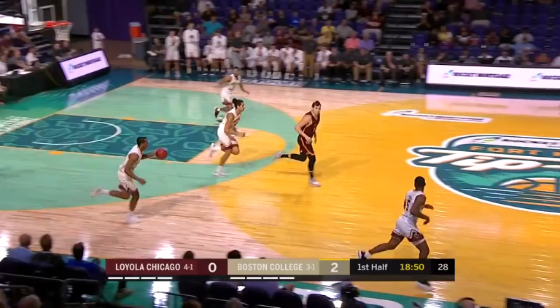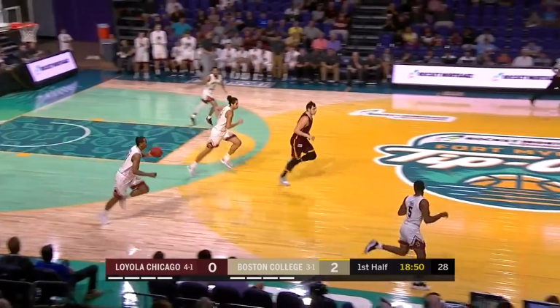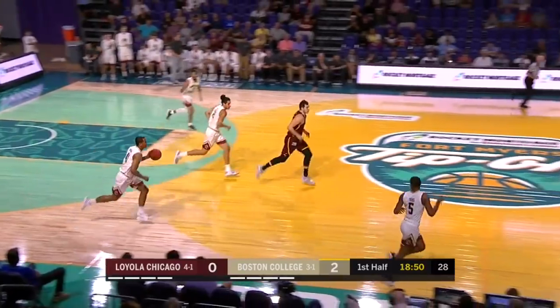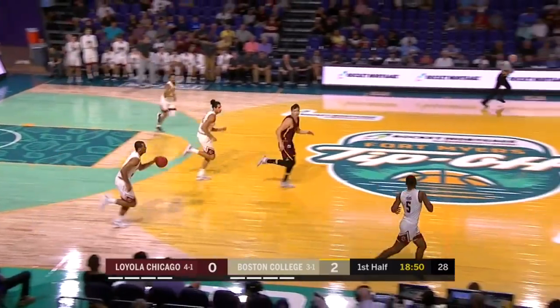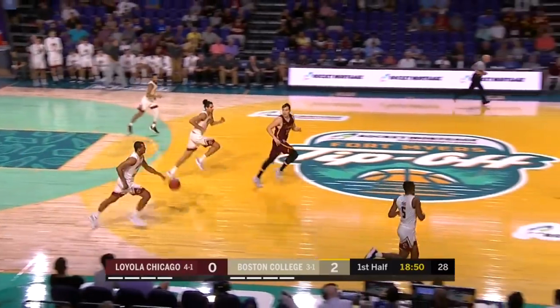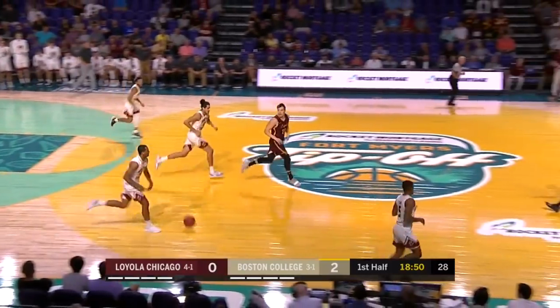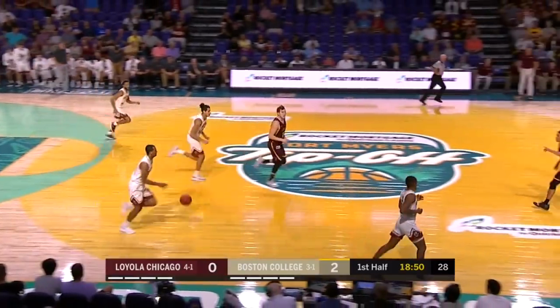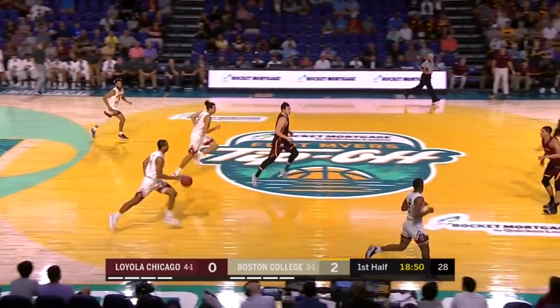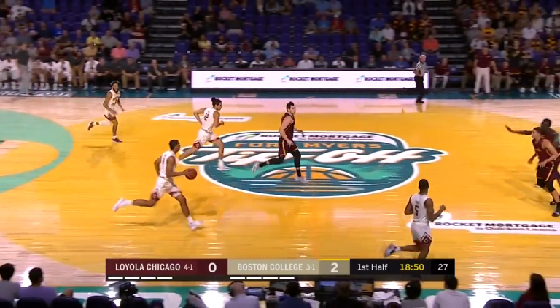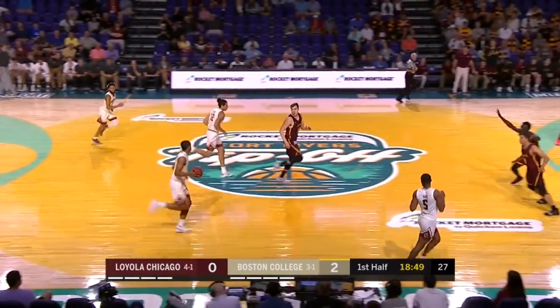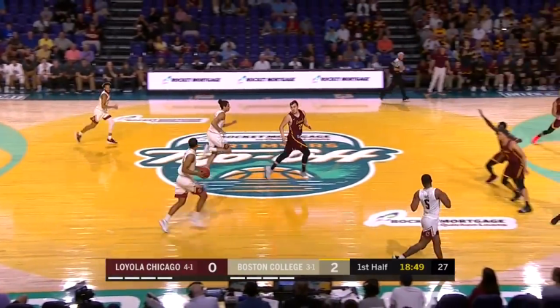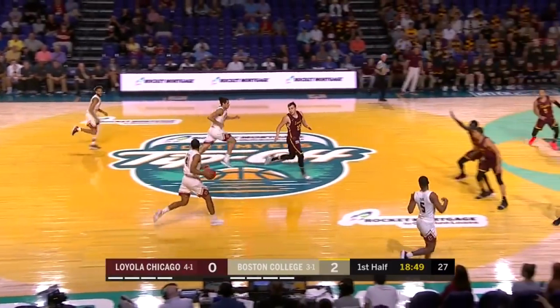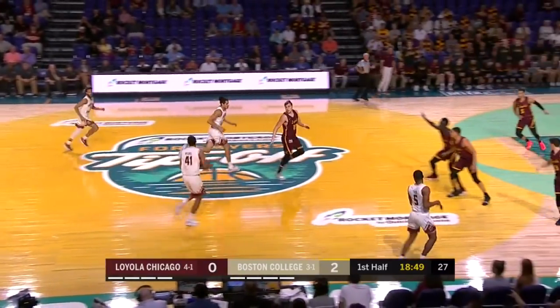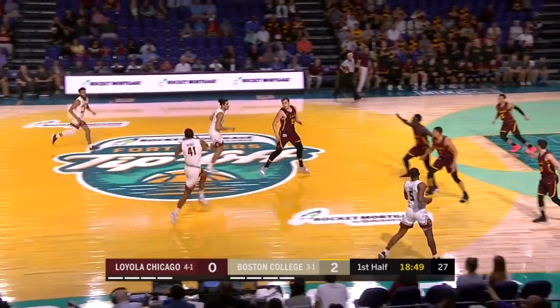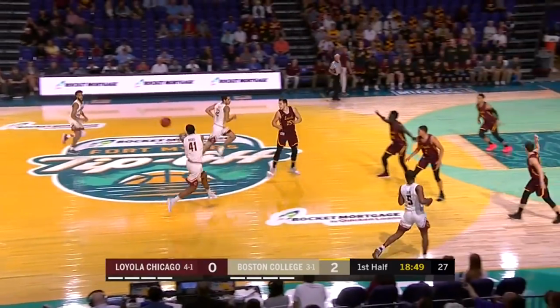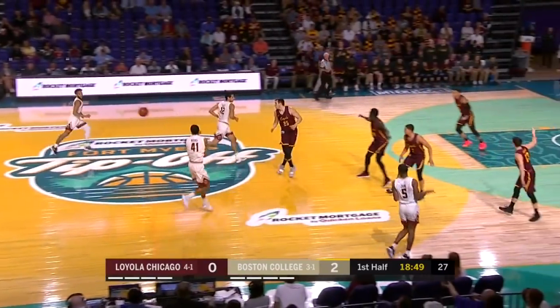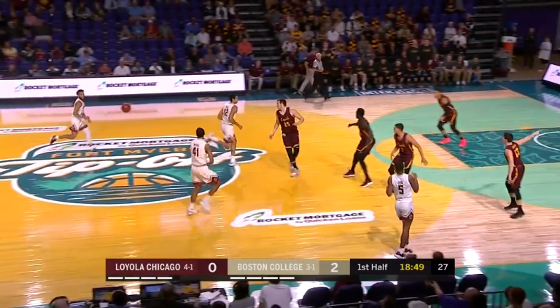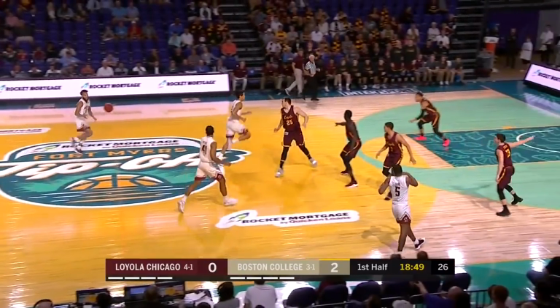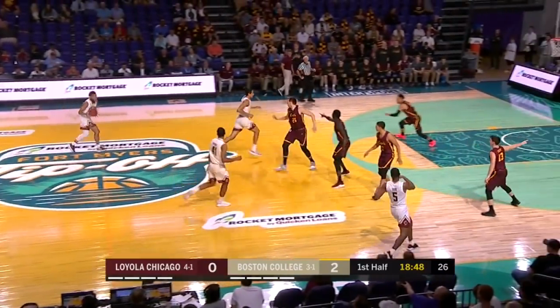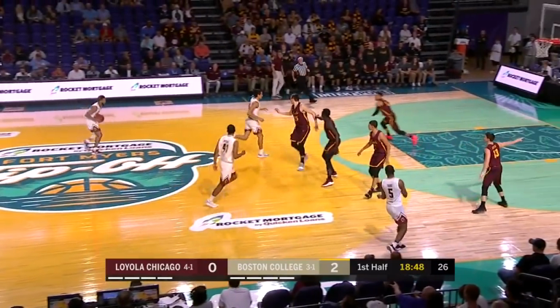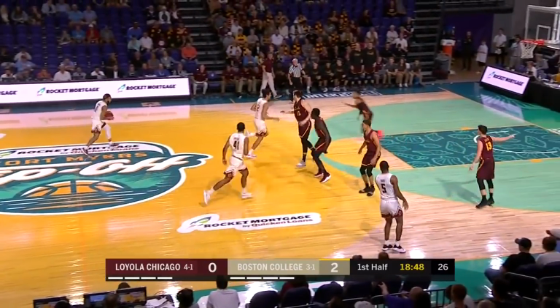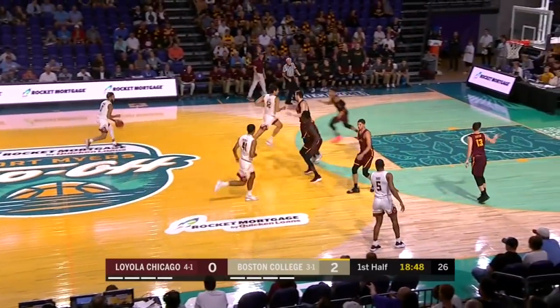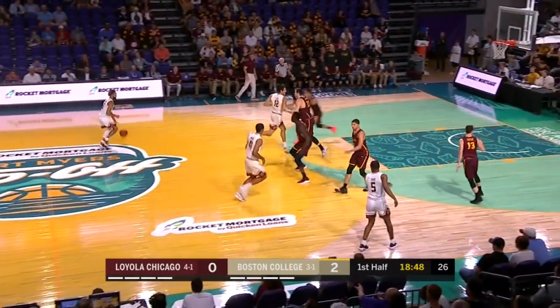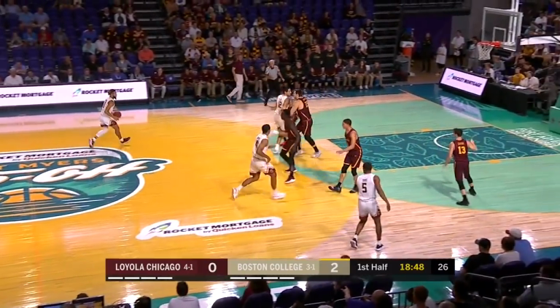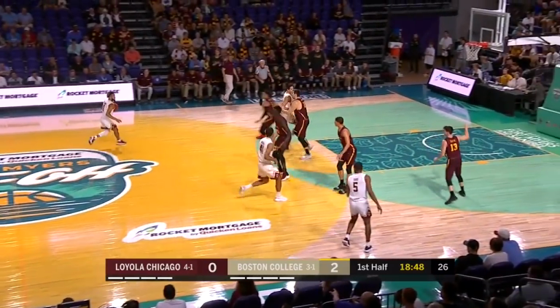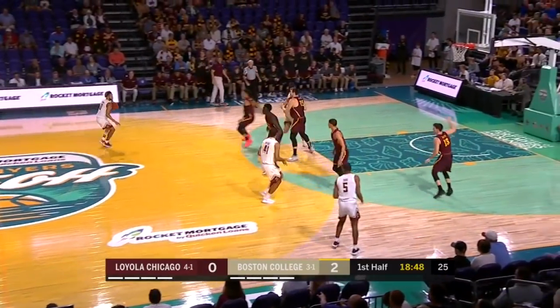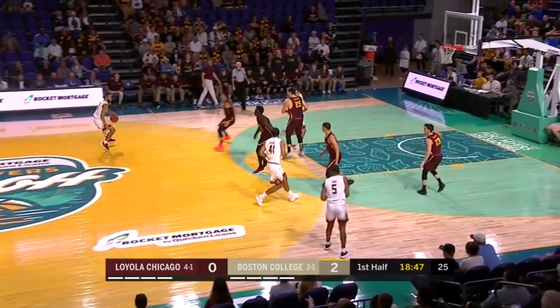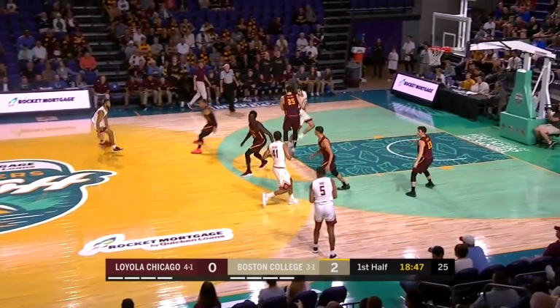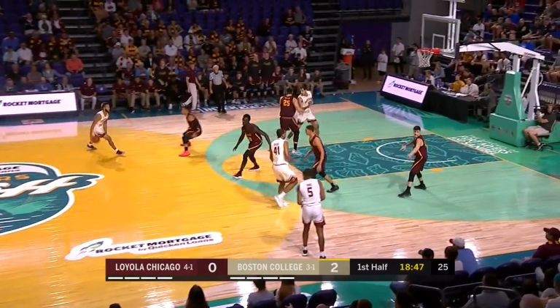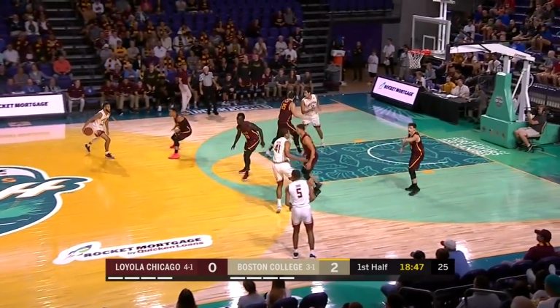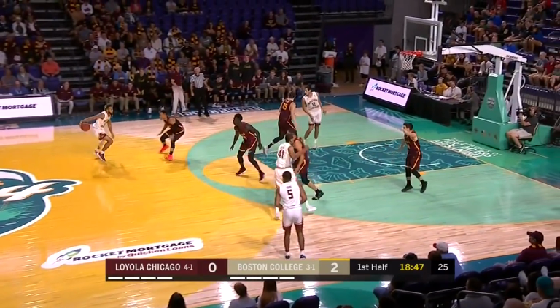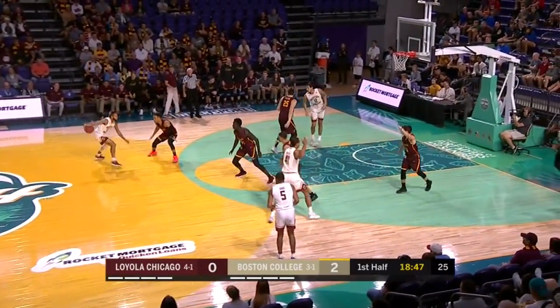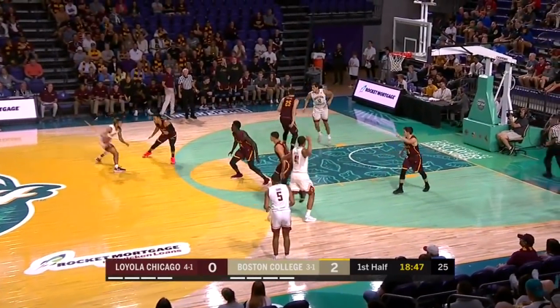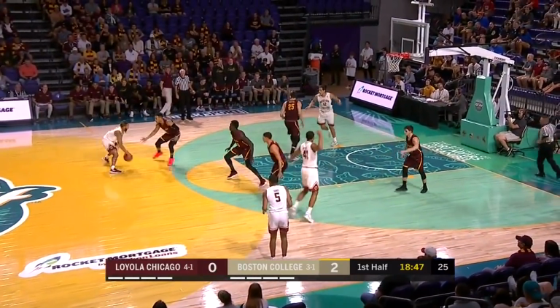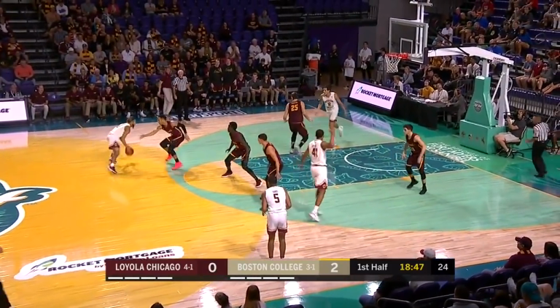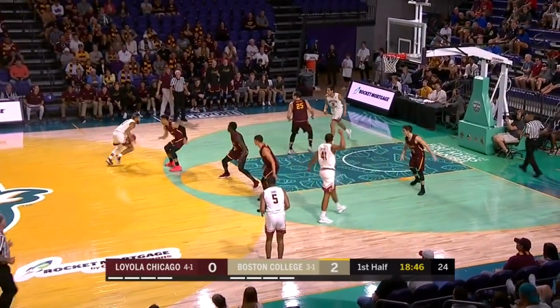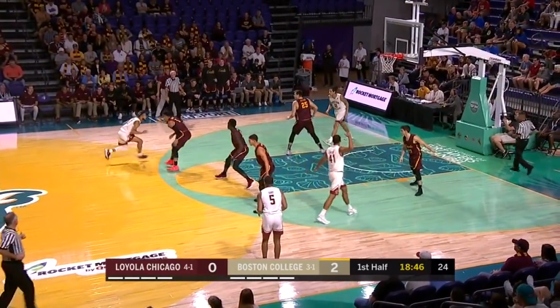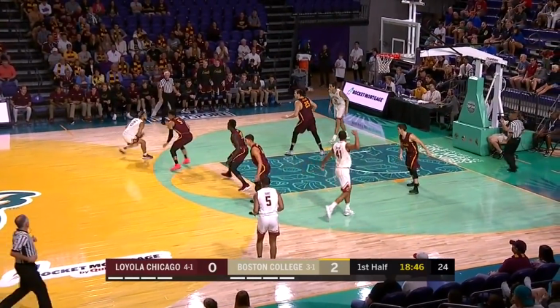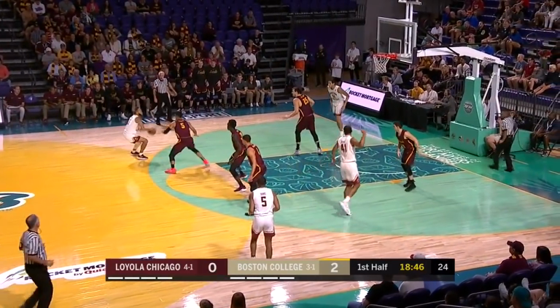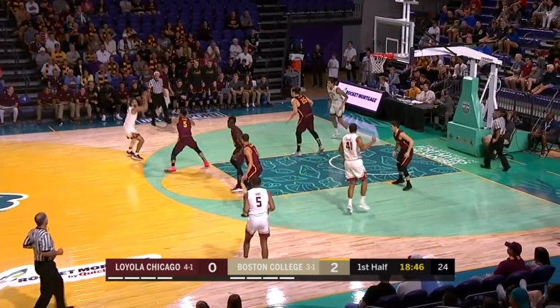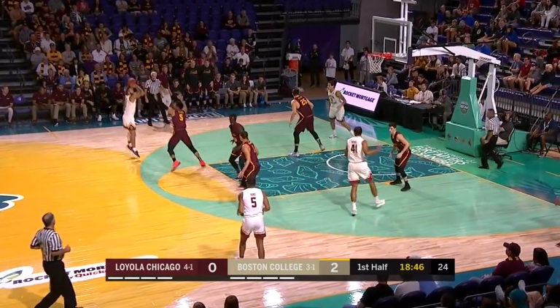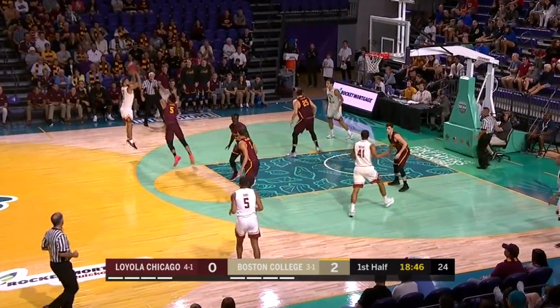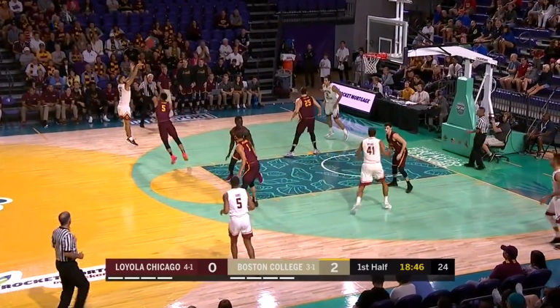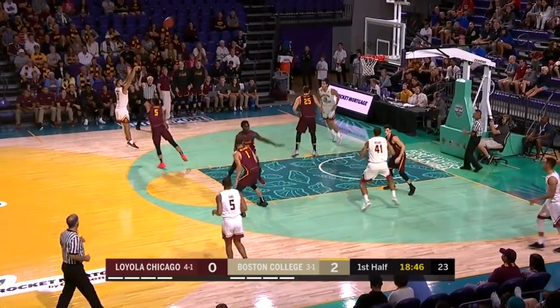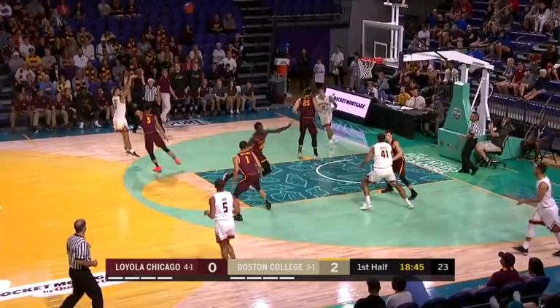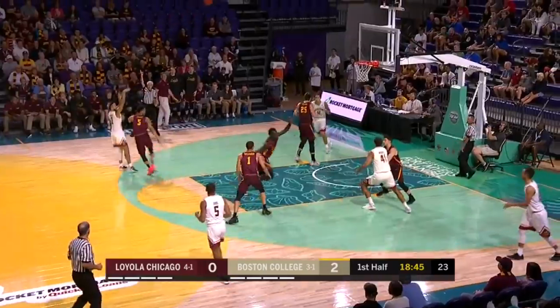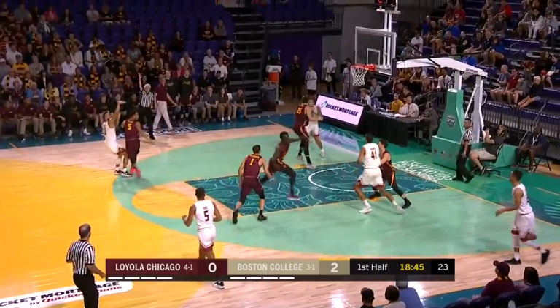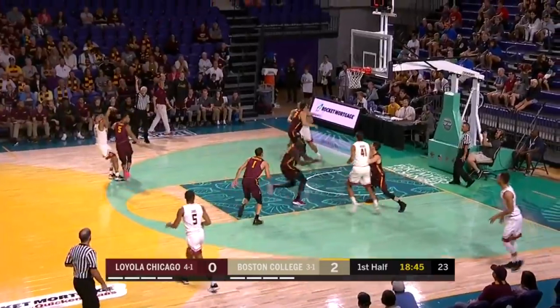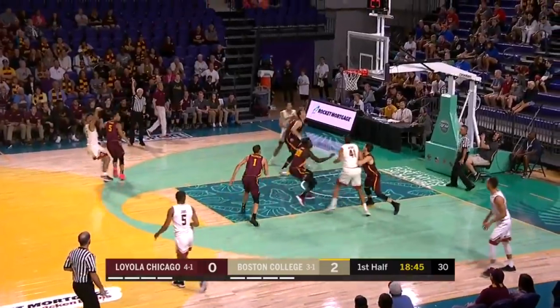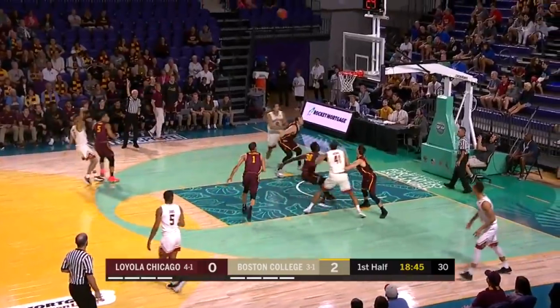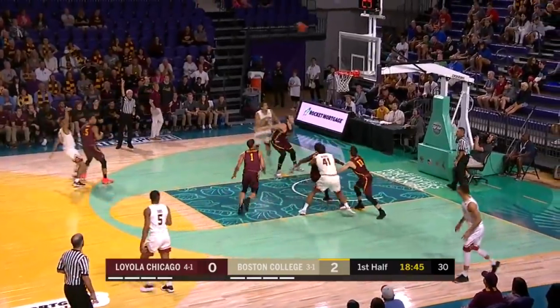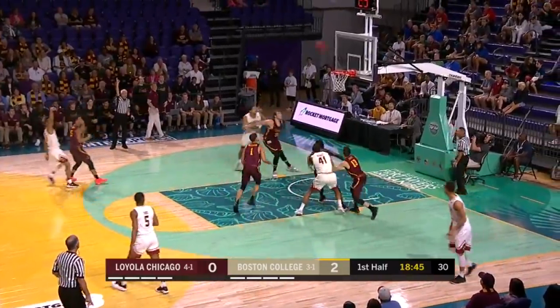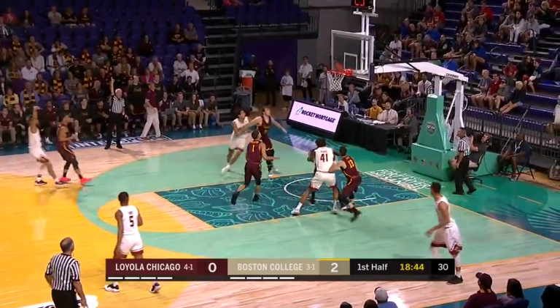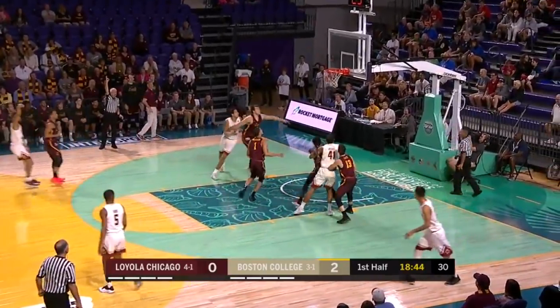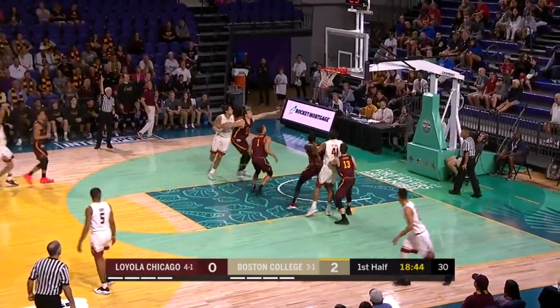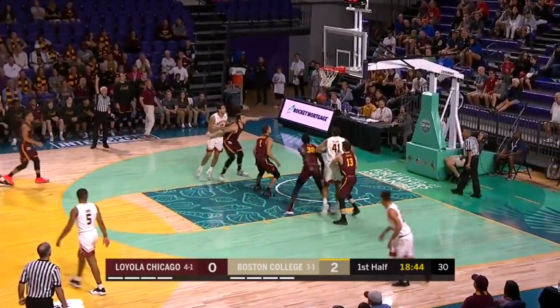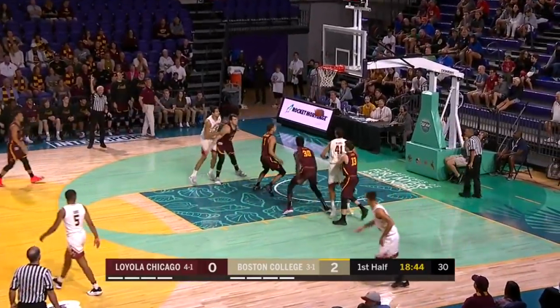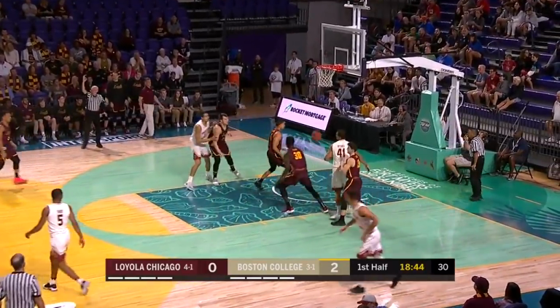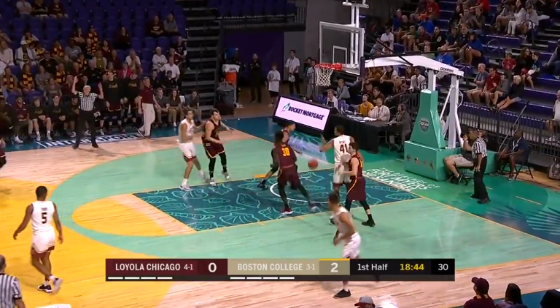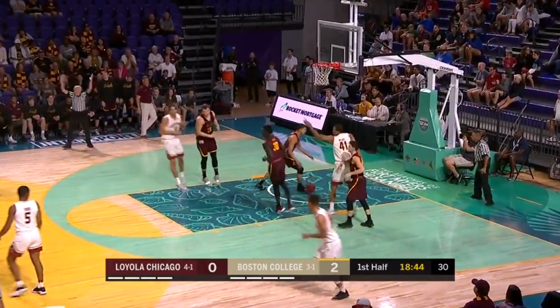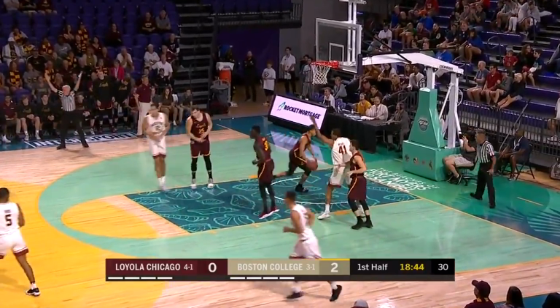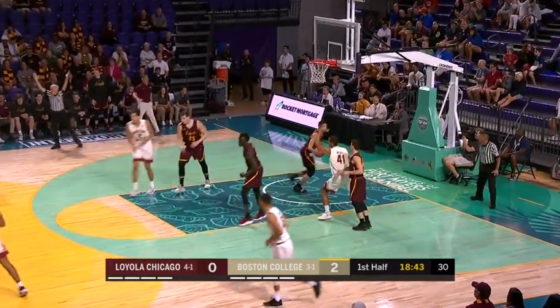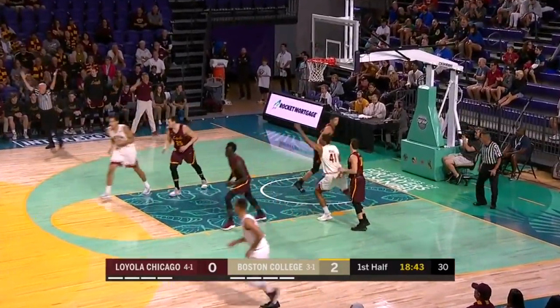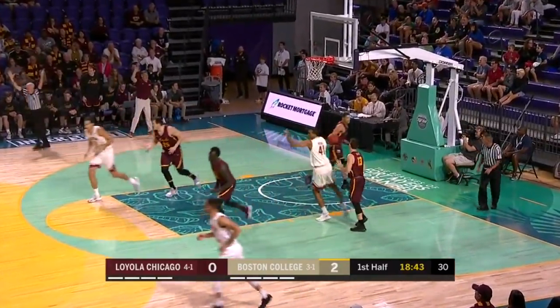There have been several games this year where Loyola has fallen in love with the three early in the game, to their own detriment.